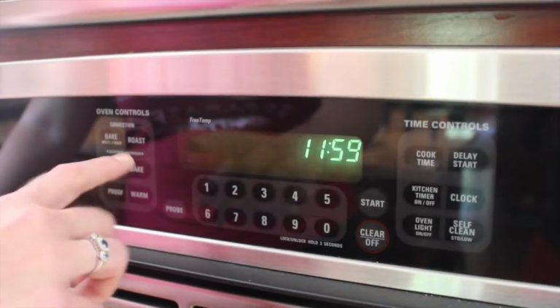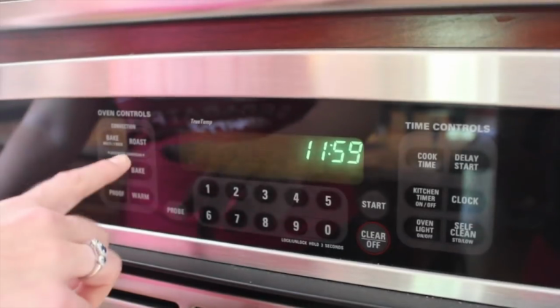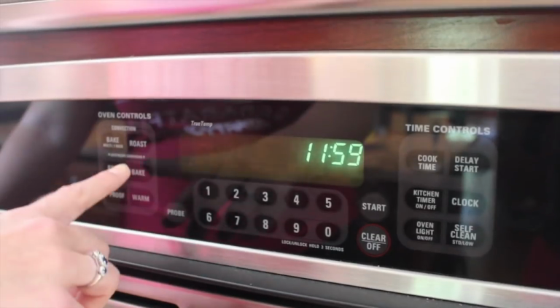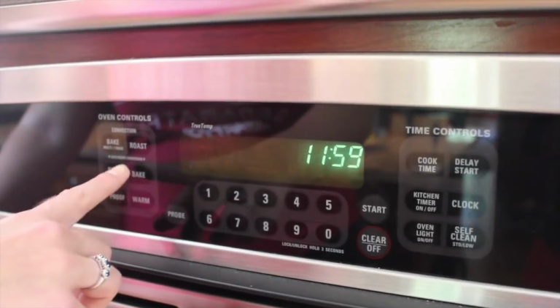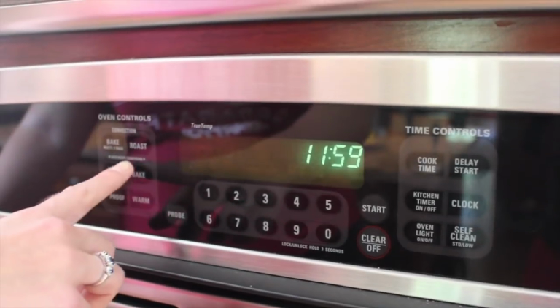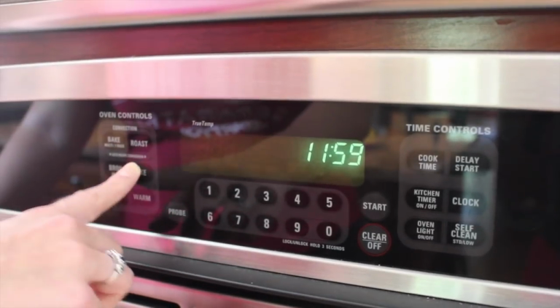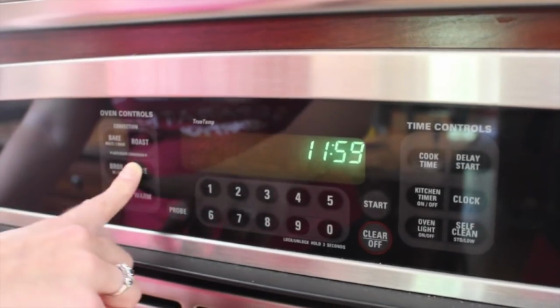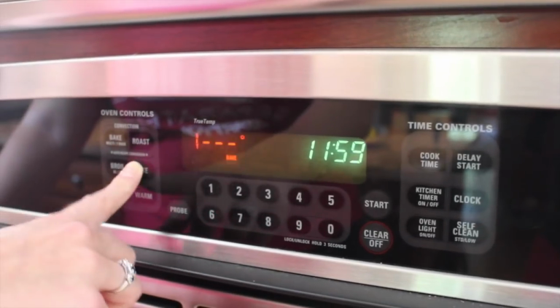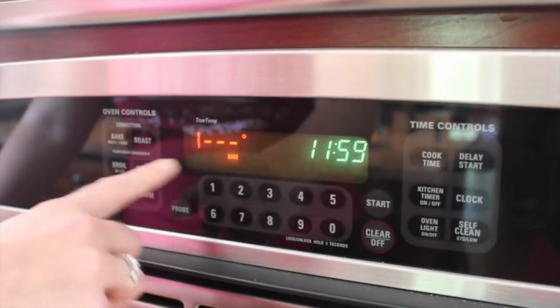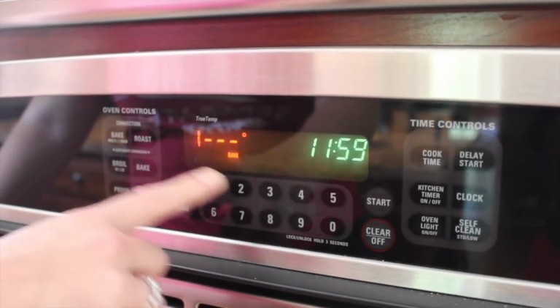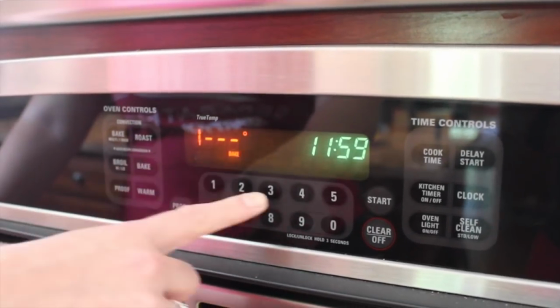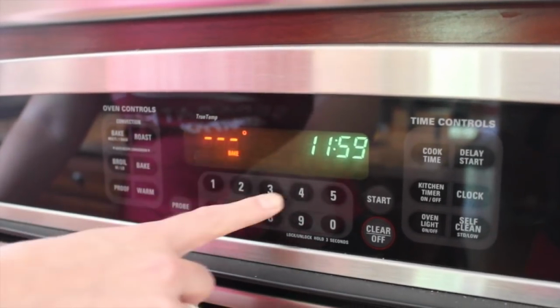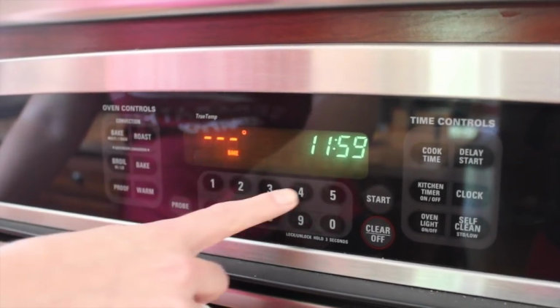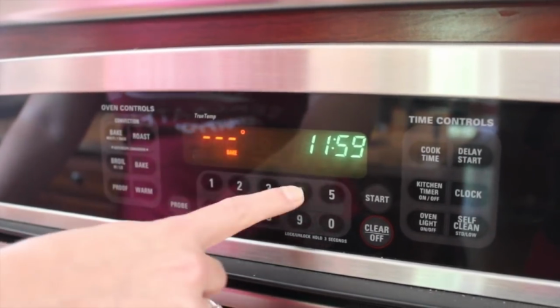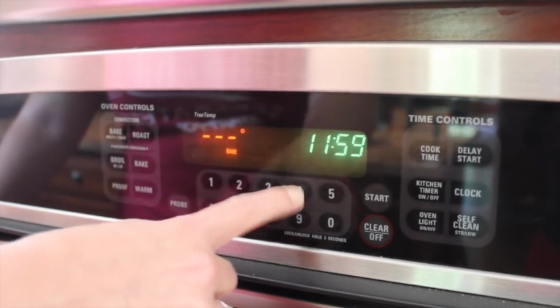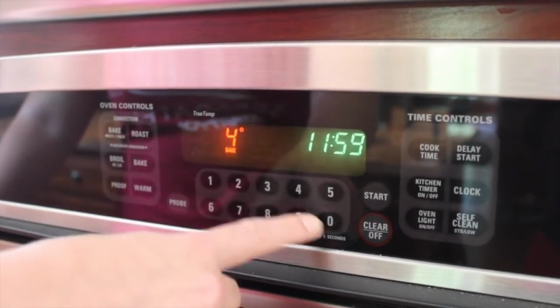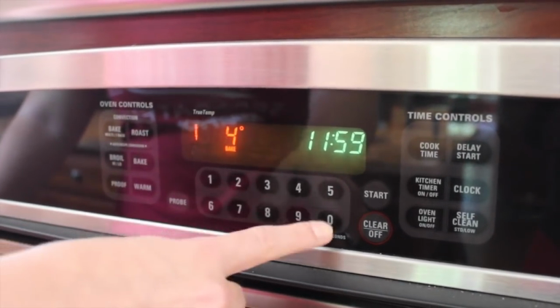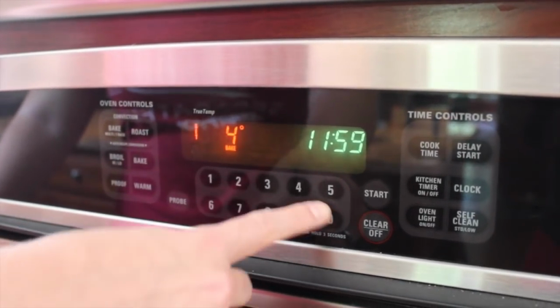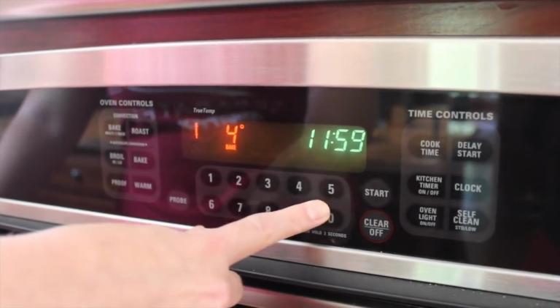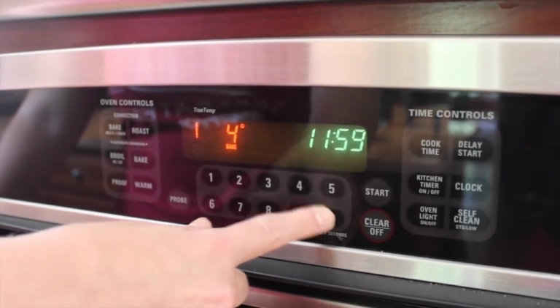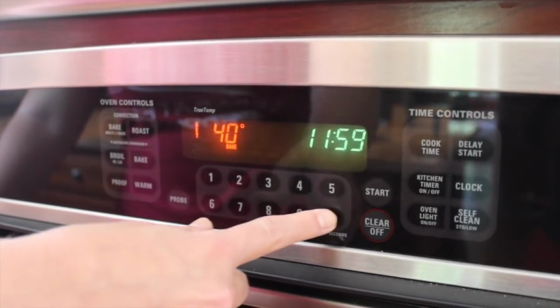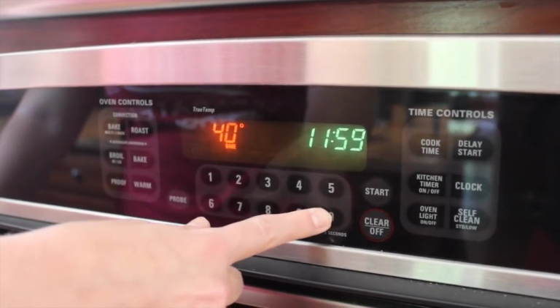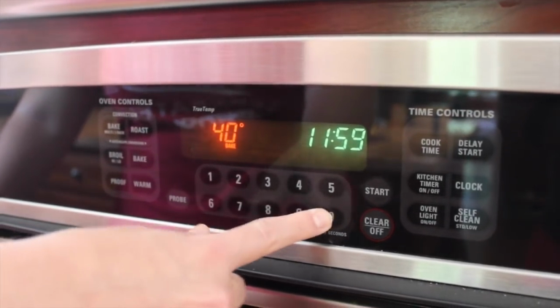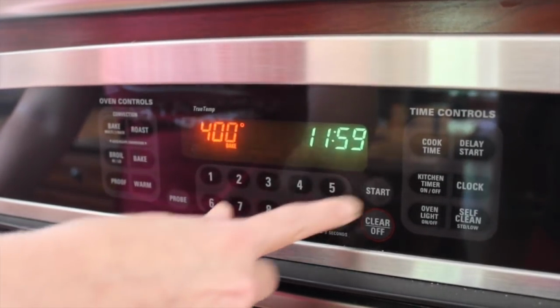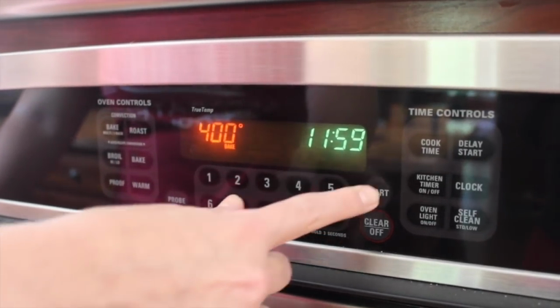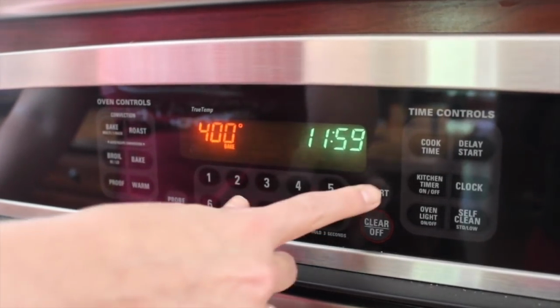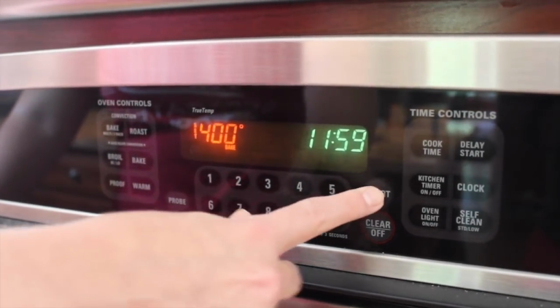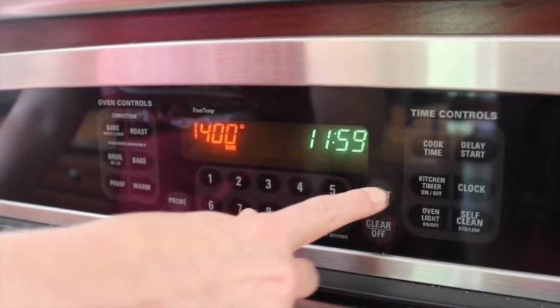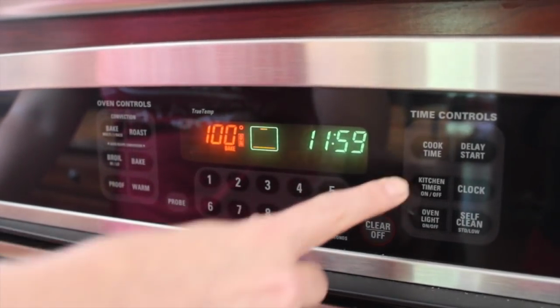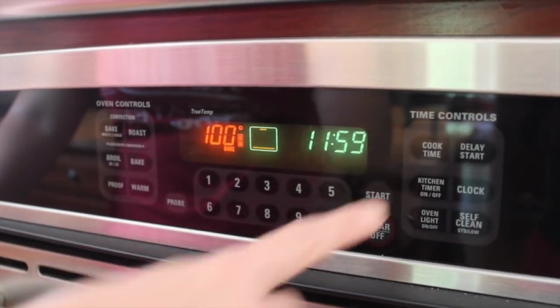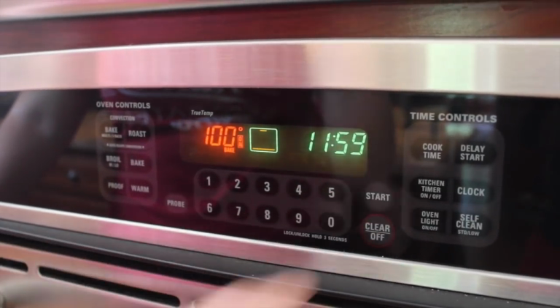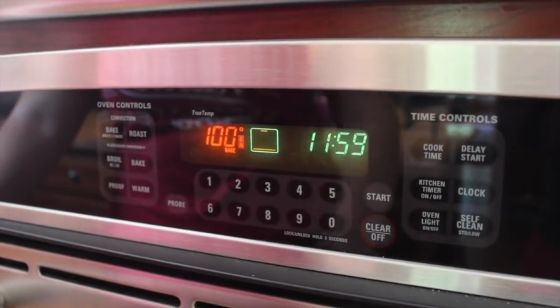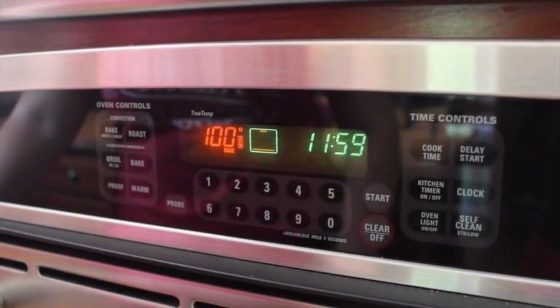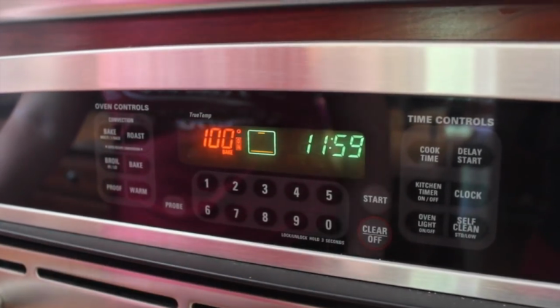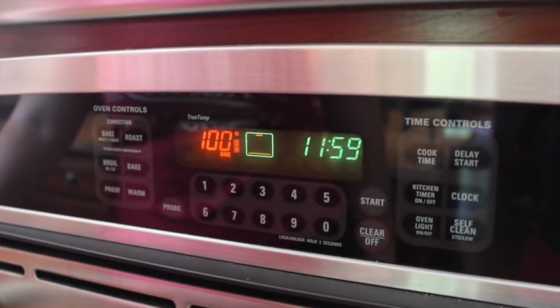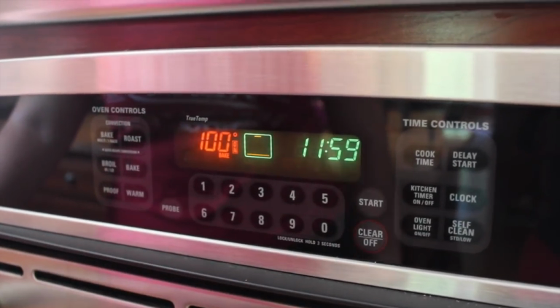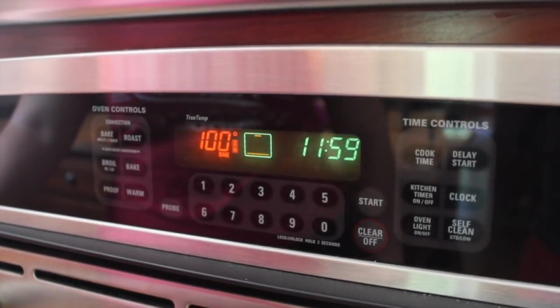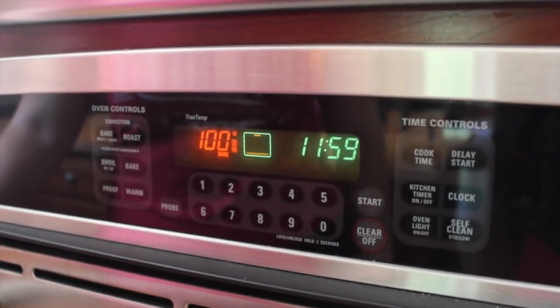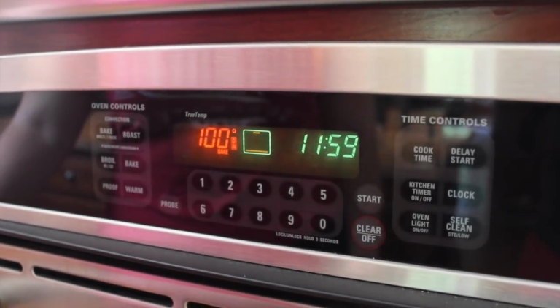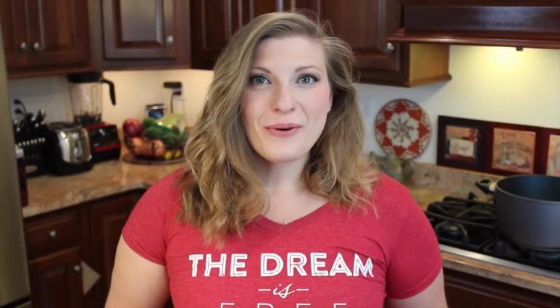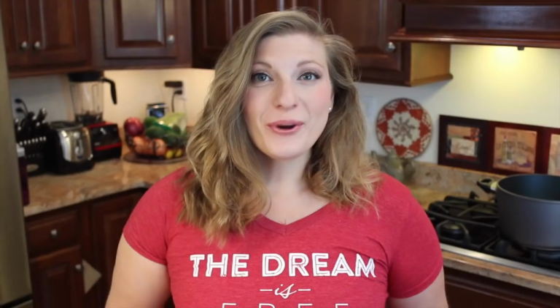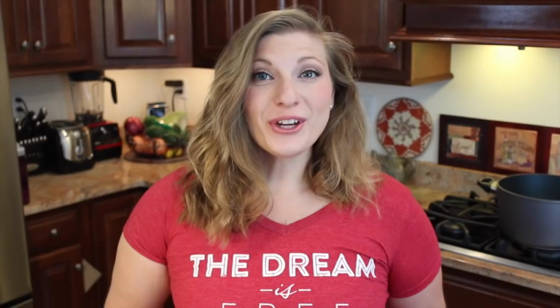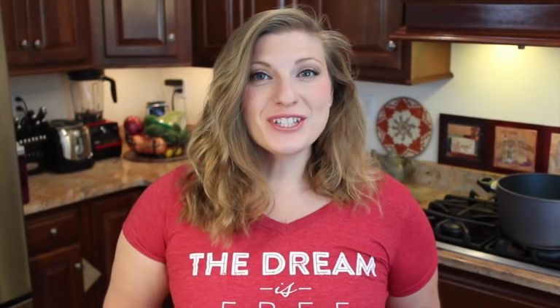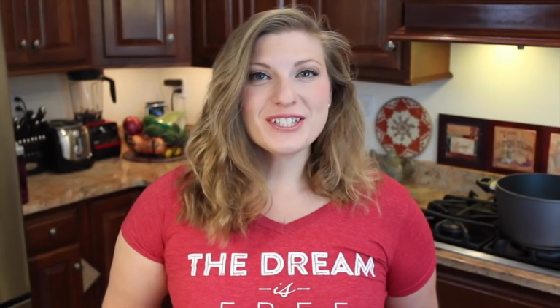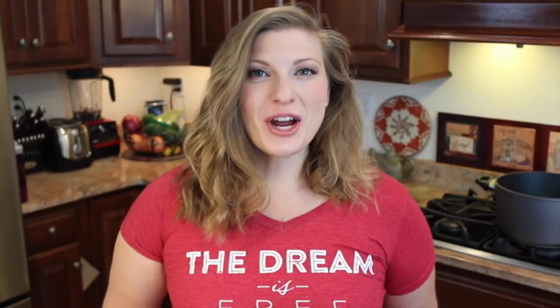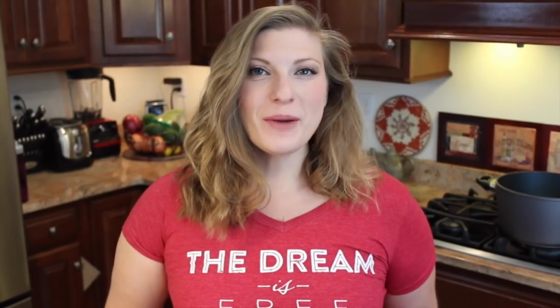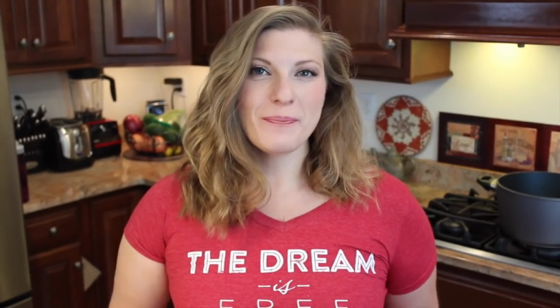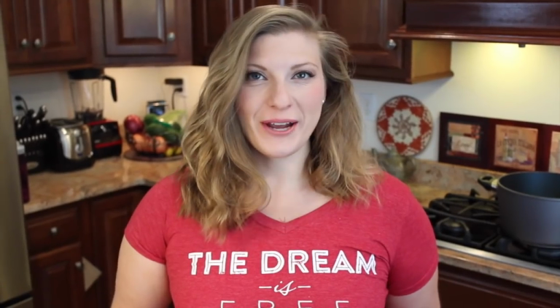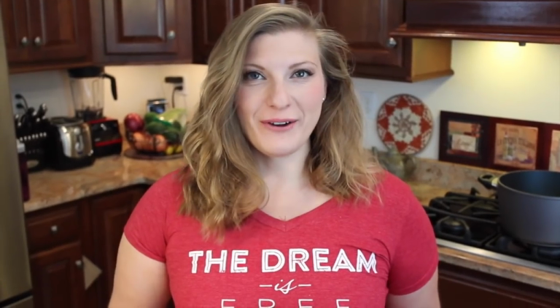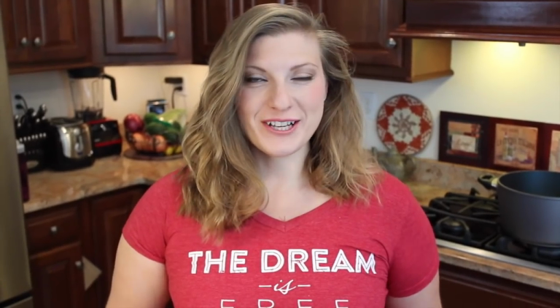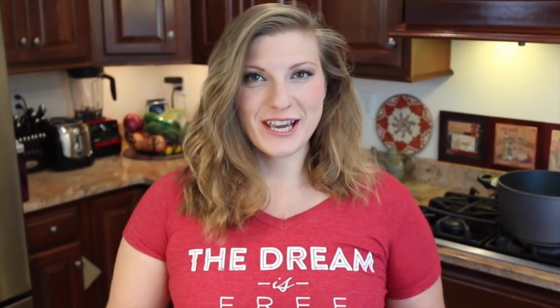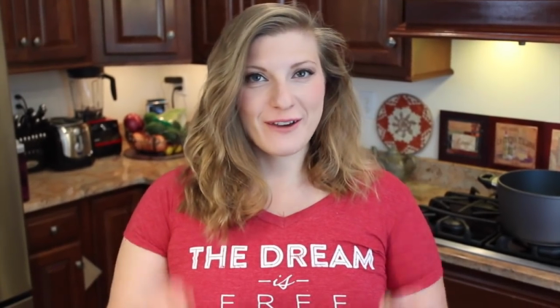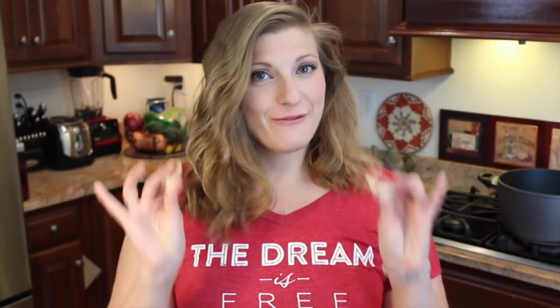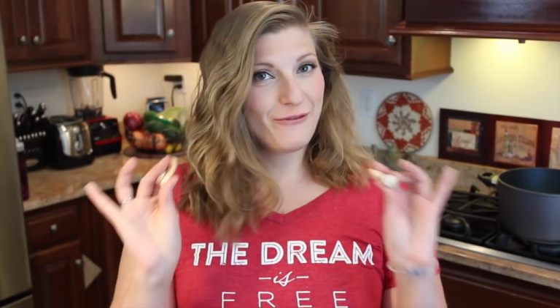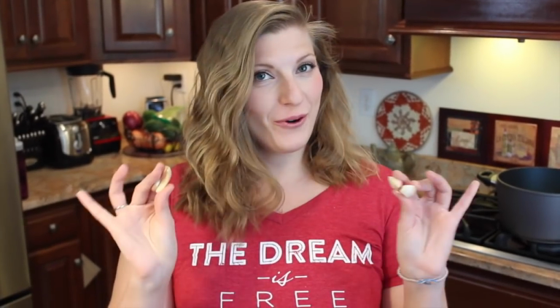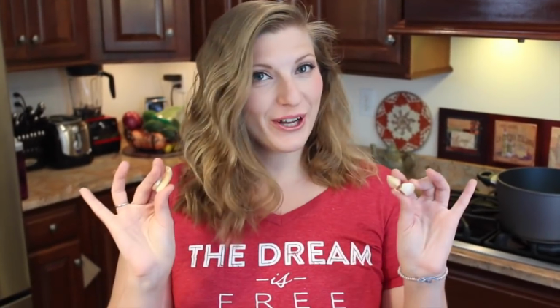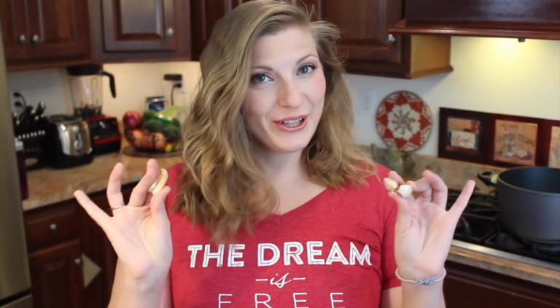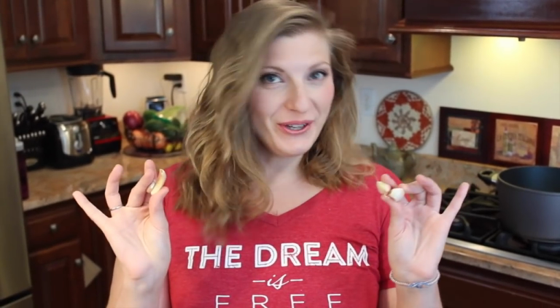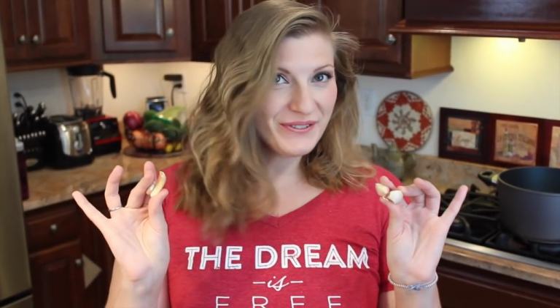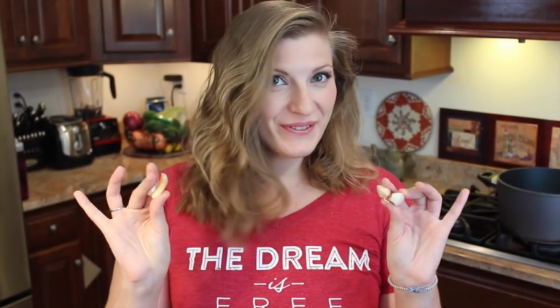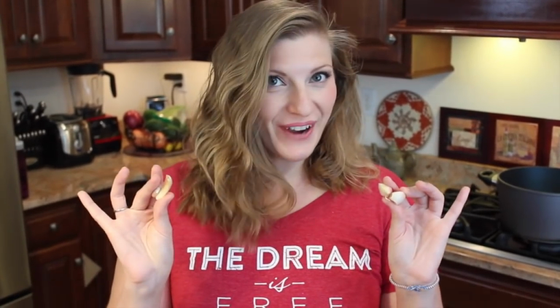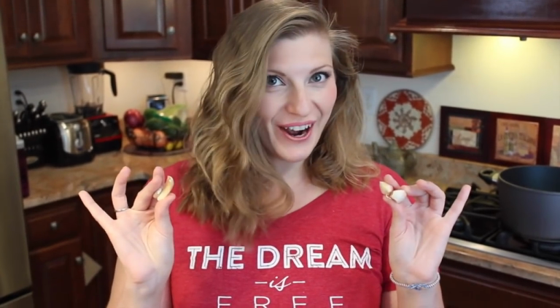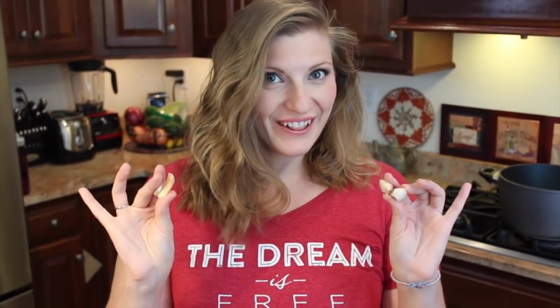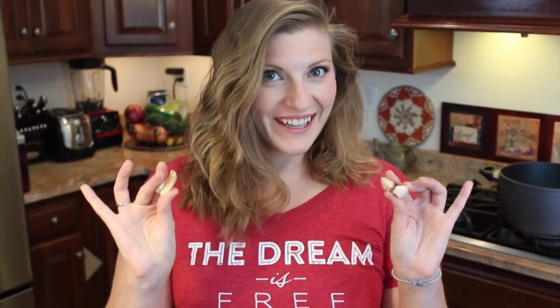Preheat your oven to 400 degrees Fahrenheit, which is 200 degrees Celsius. We're going to start by crushing four cloves of garlic.